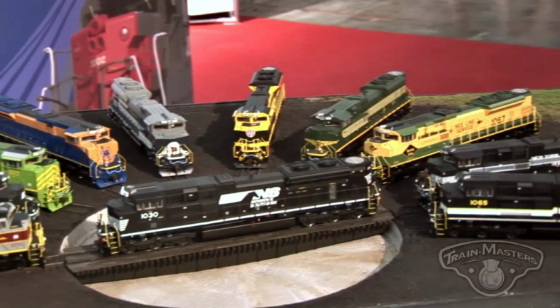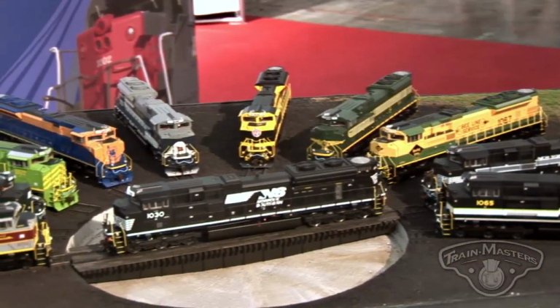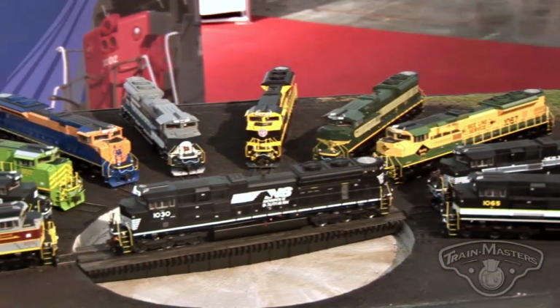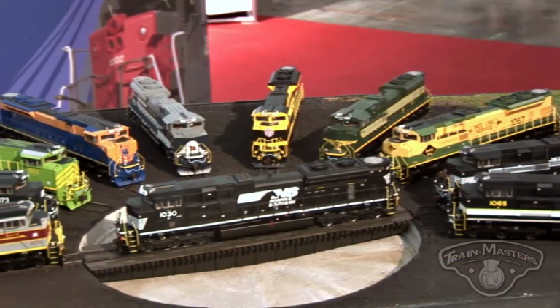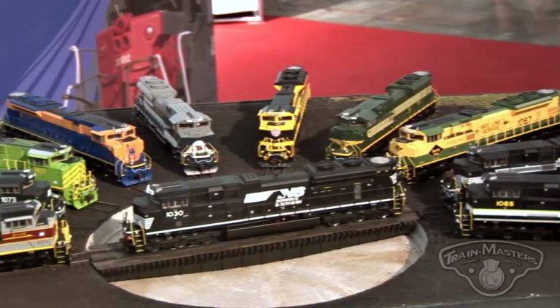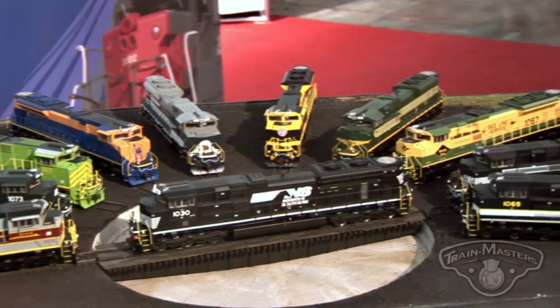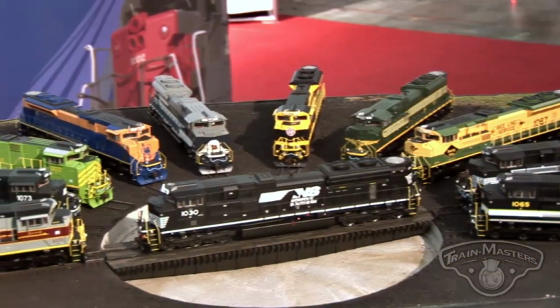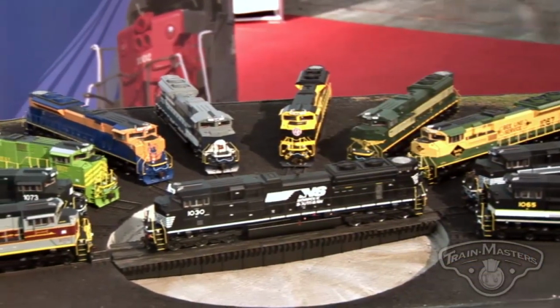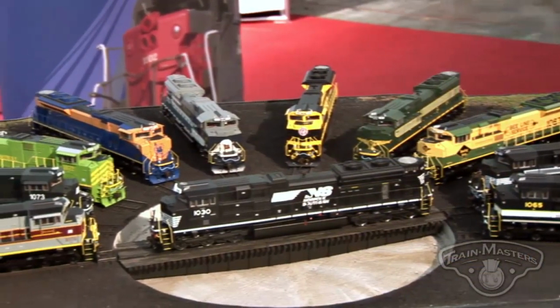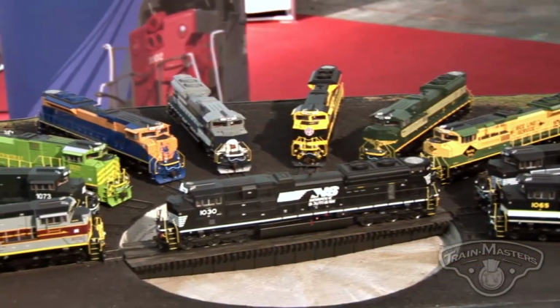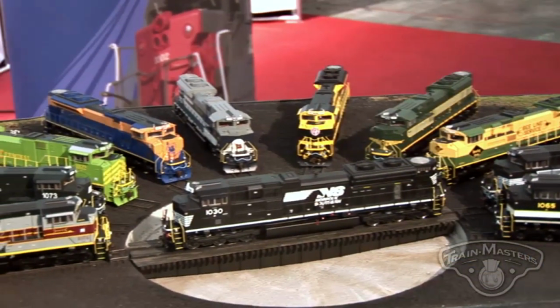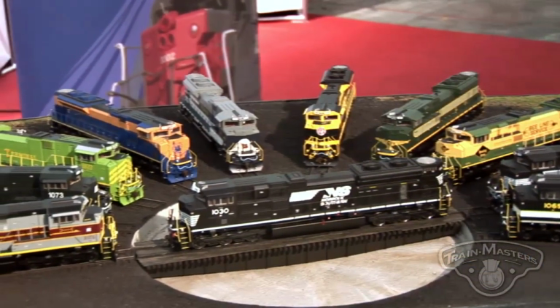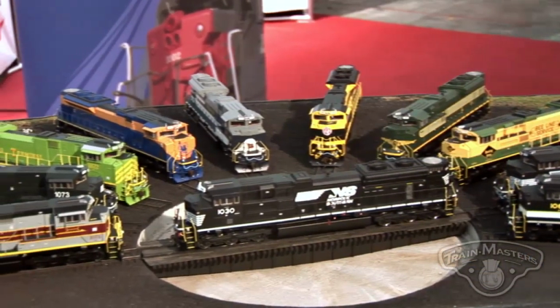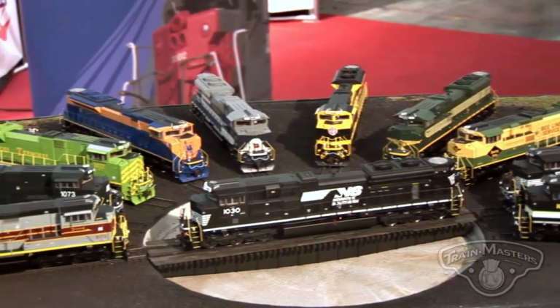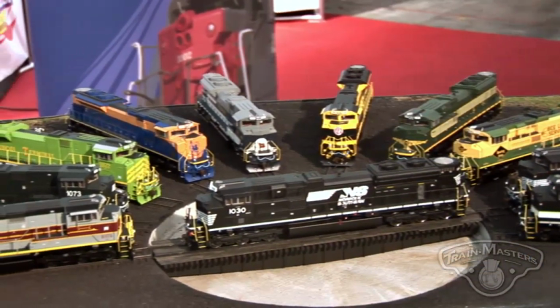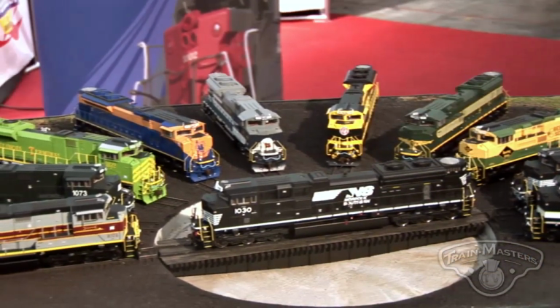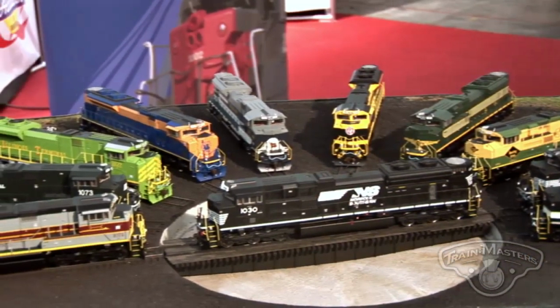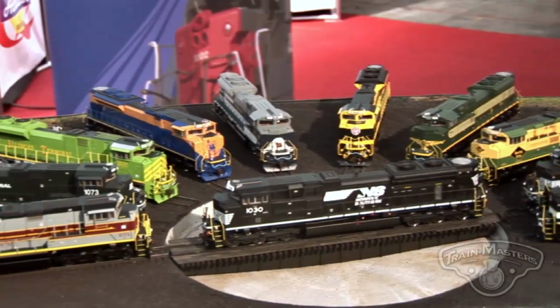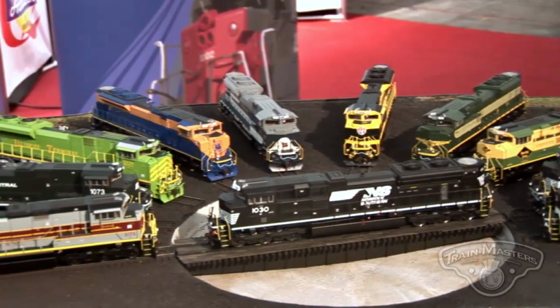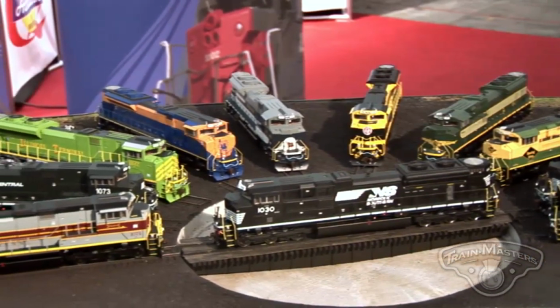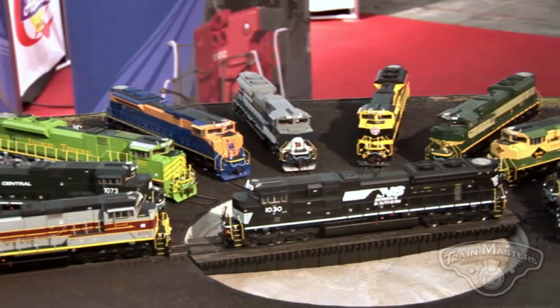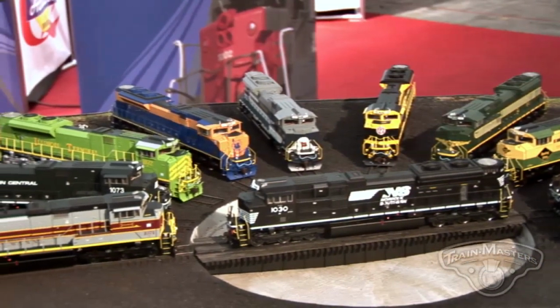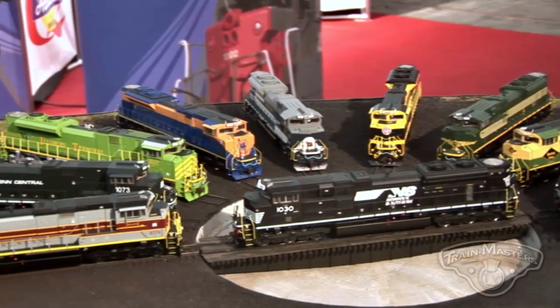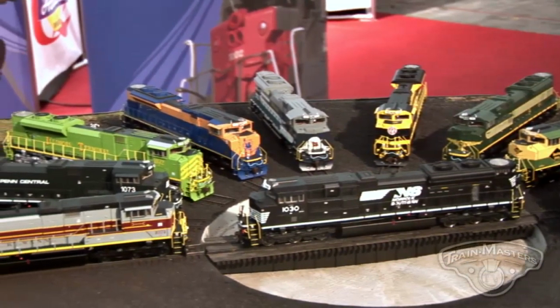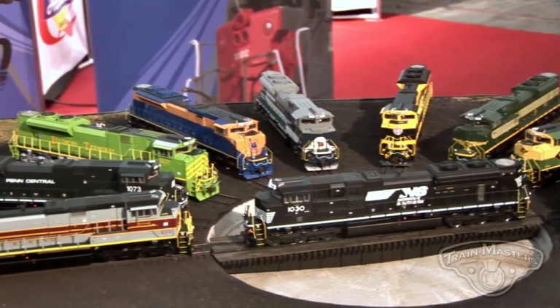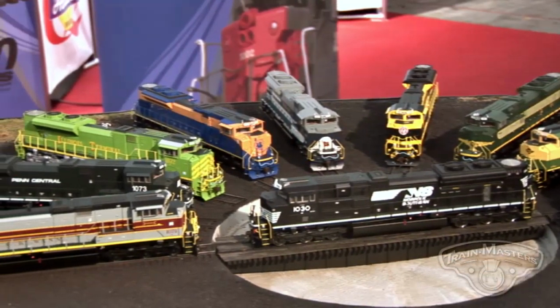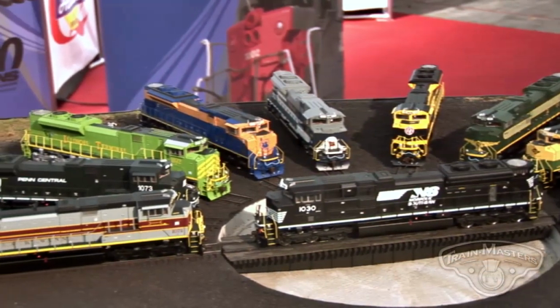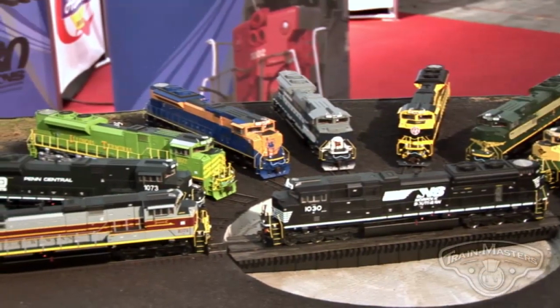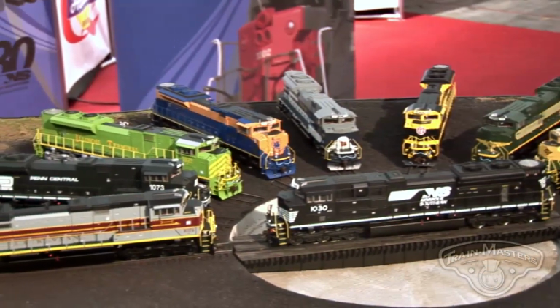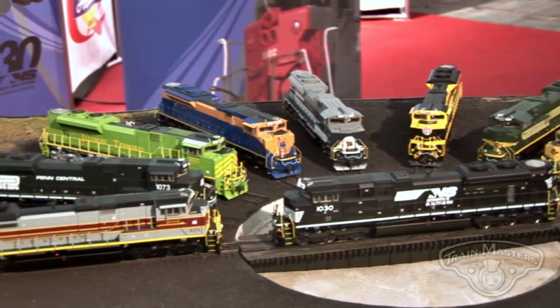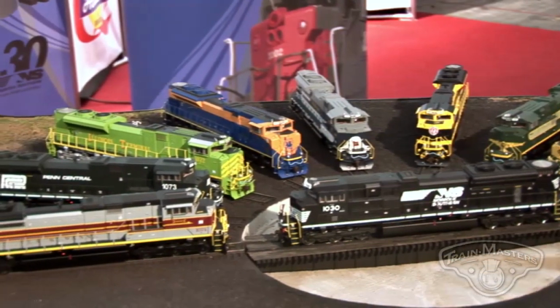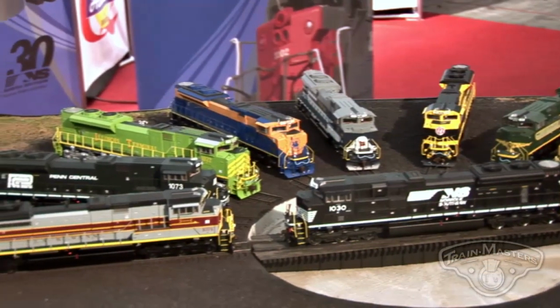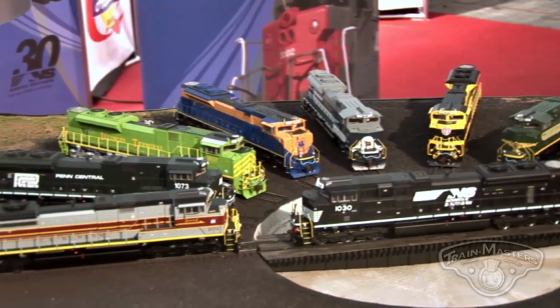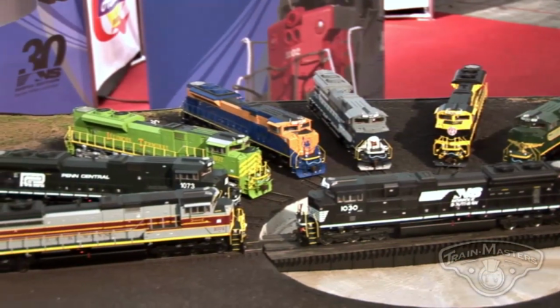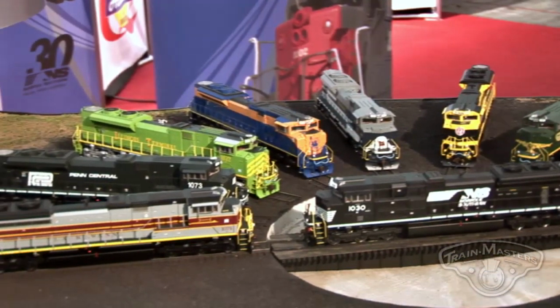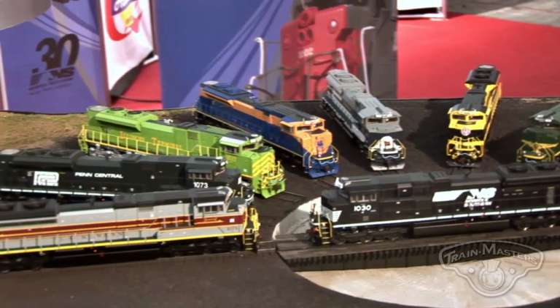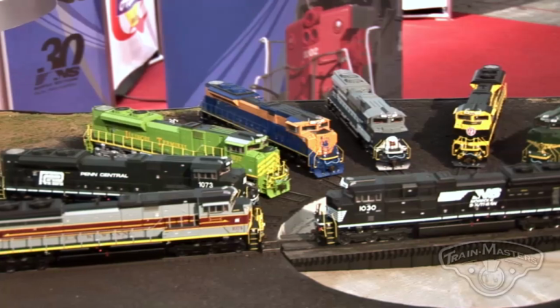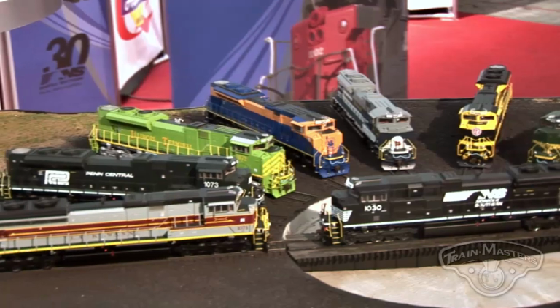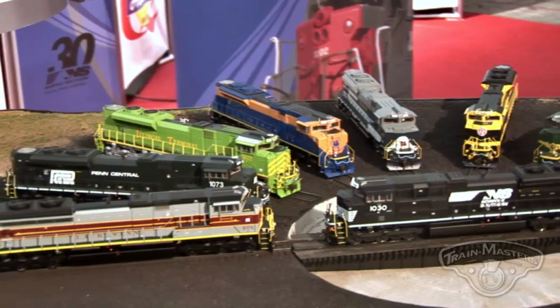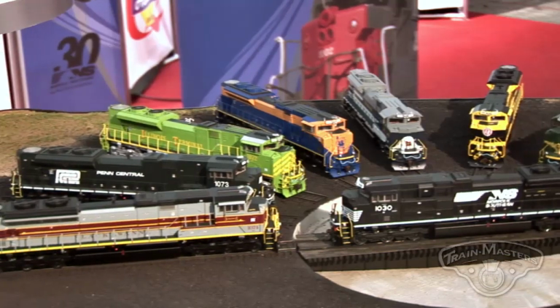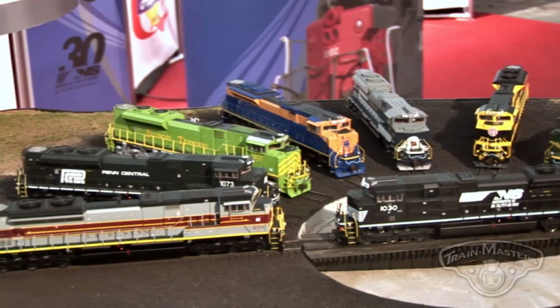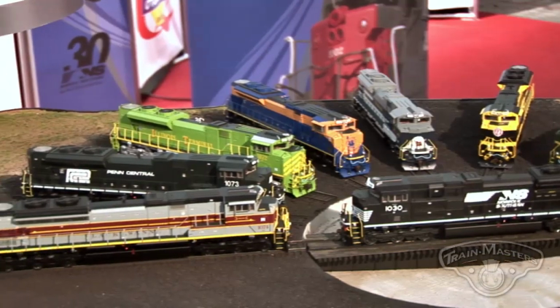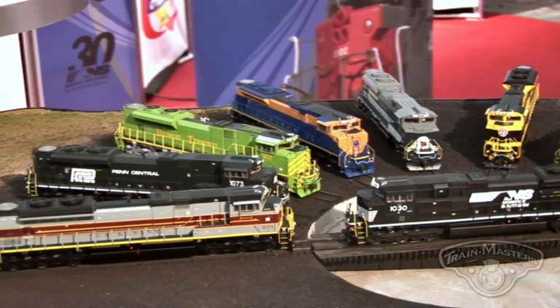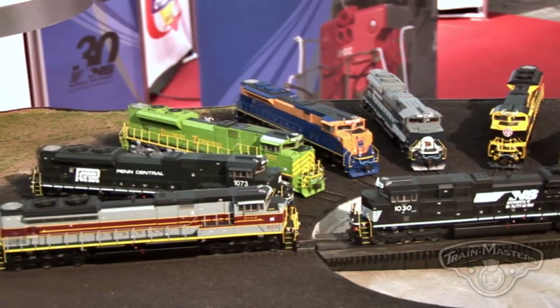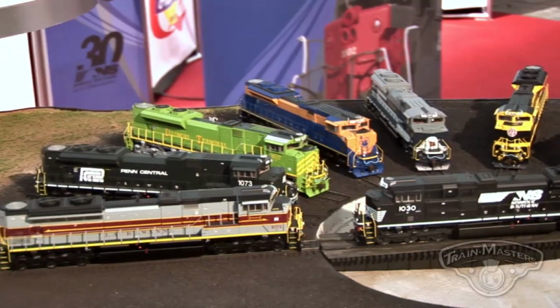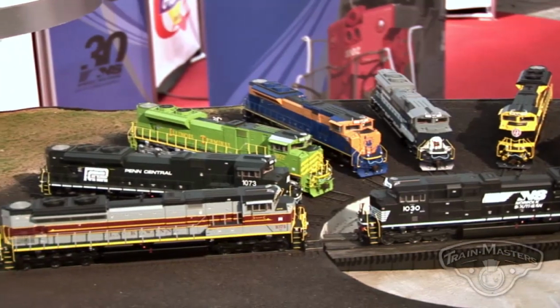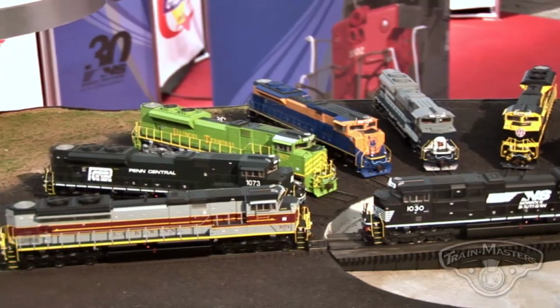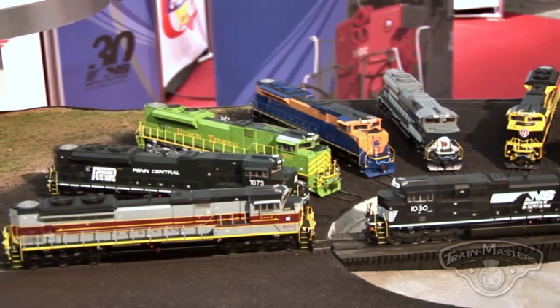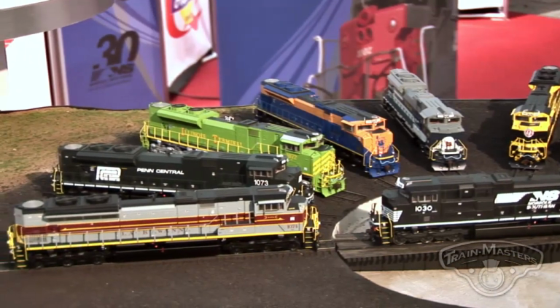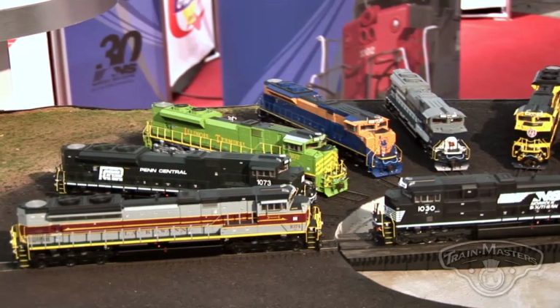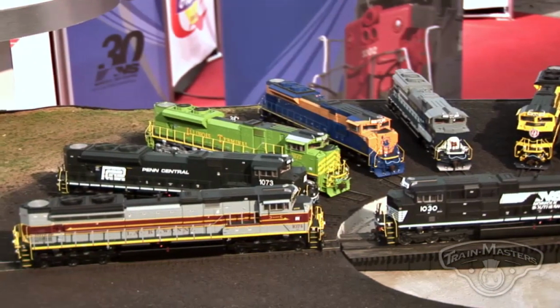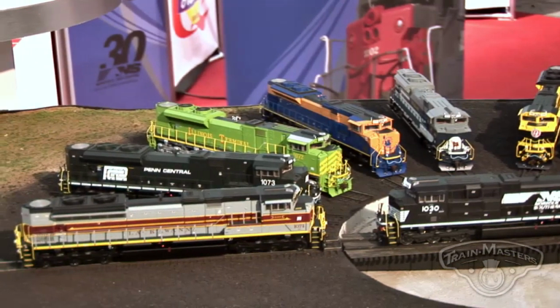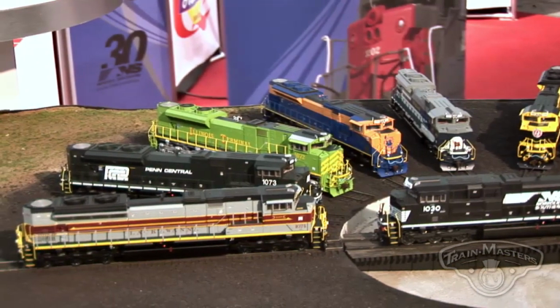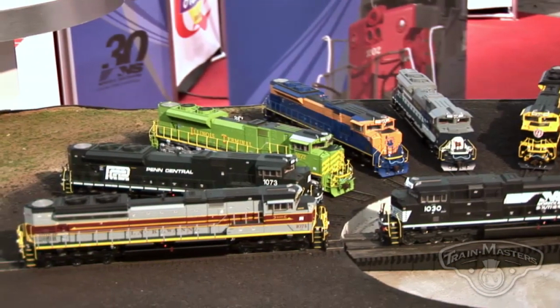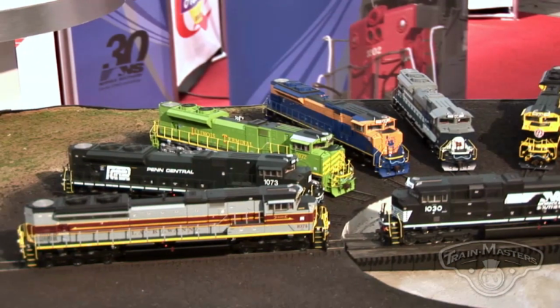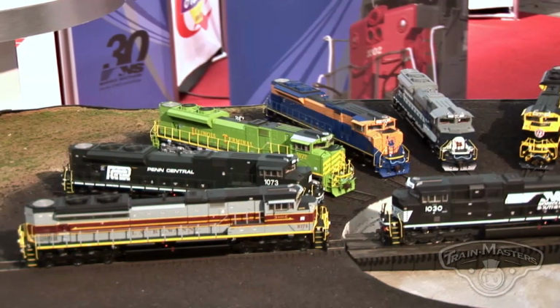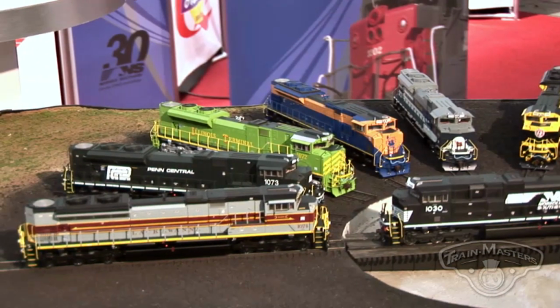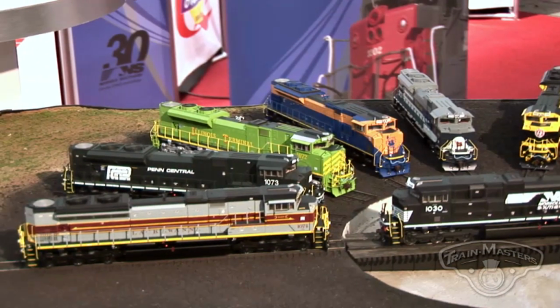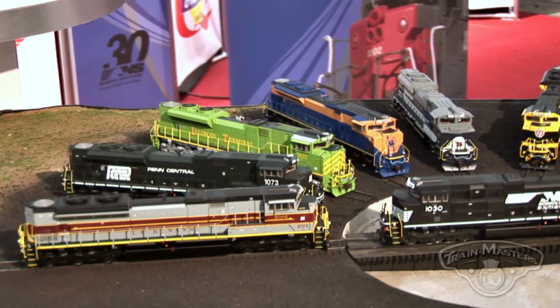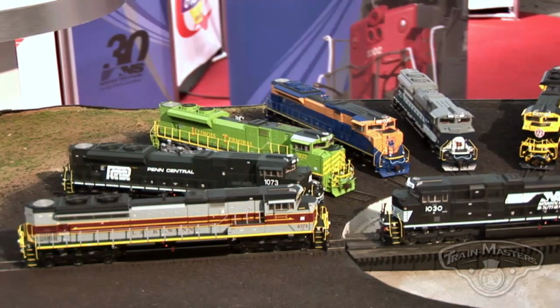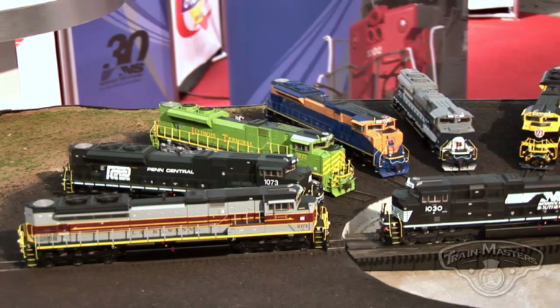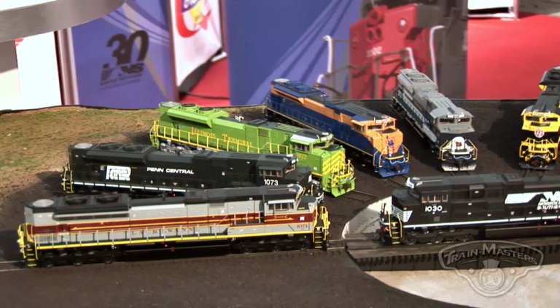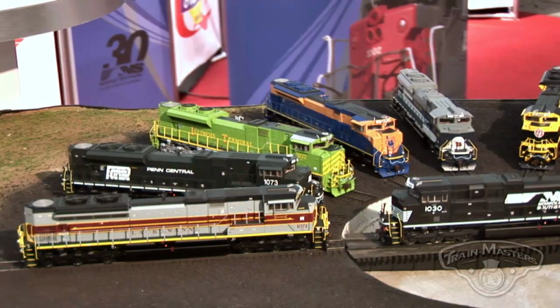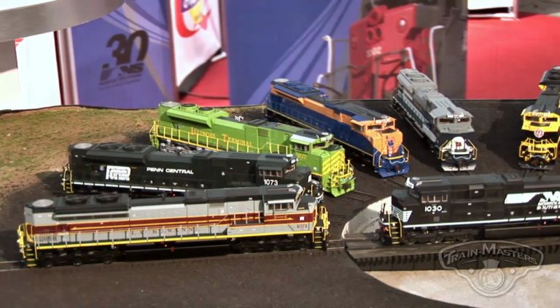The first four road numbers in the series should be here in September, followed by the remaining seven, probably late October to early November.